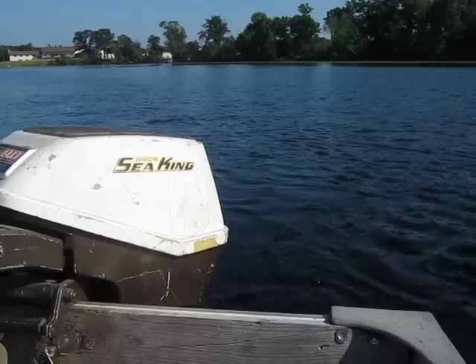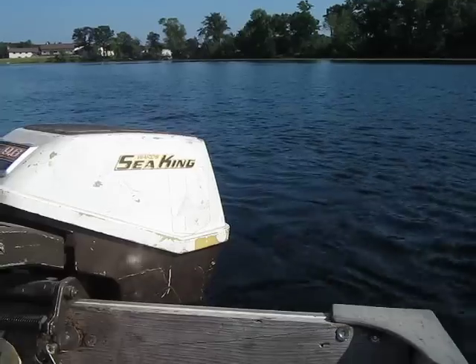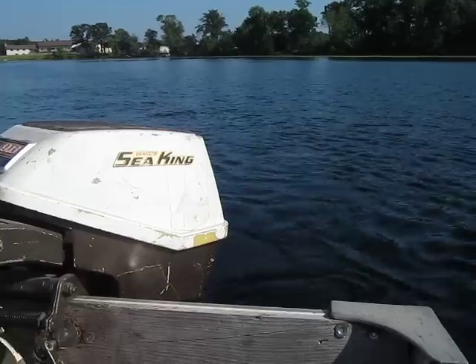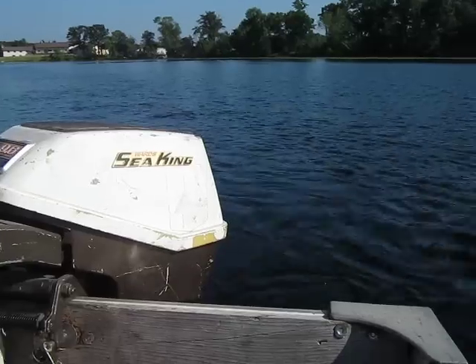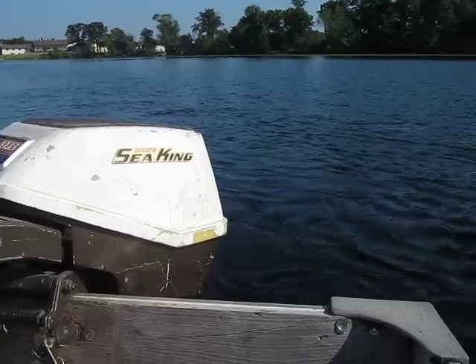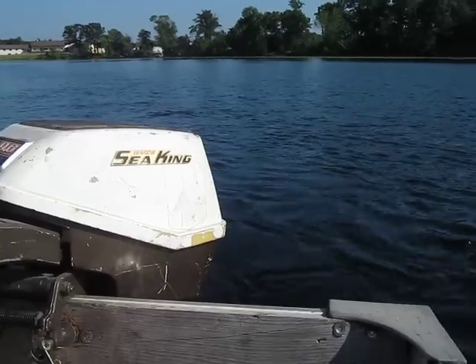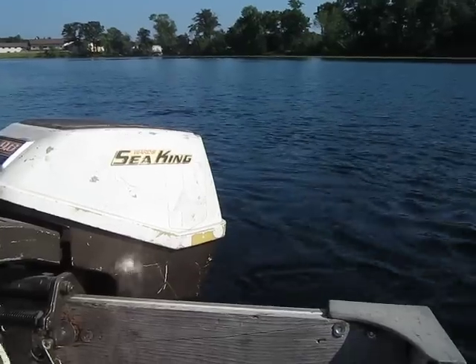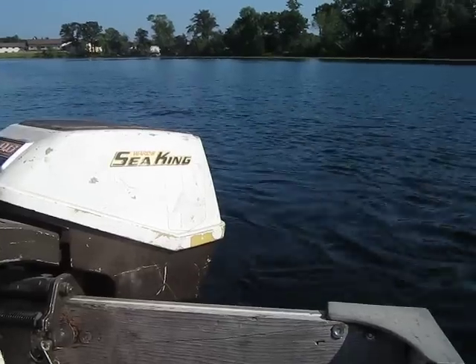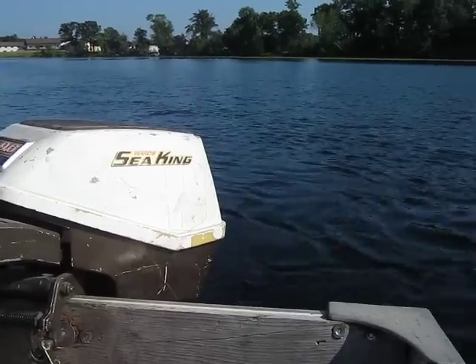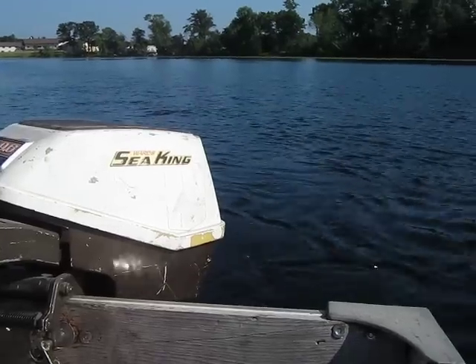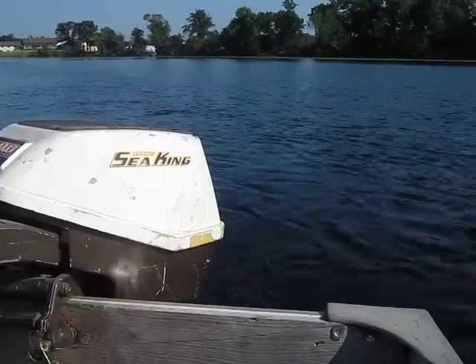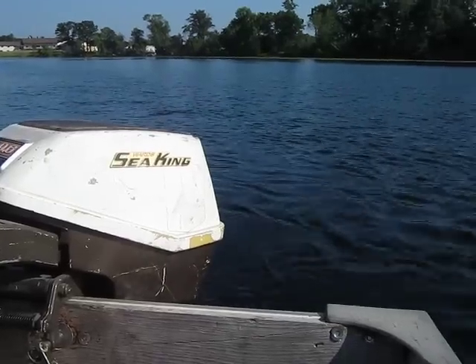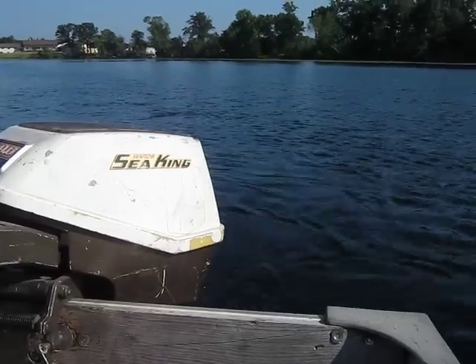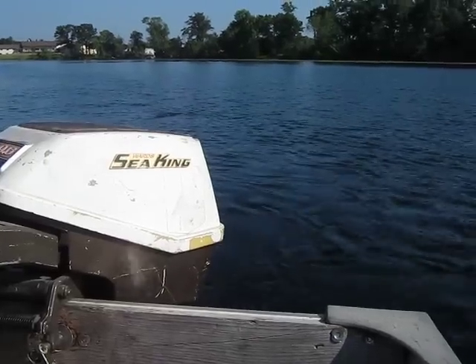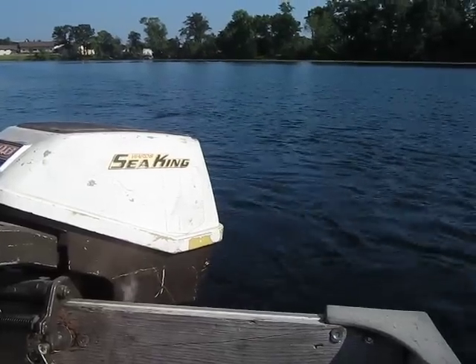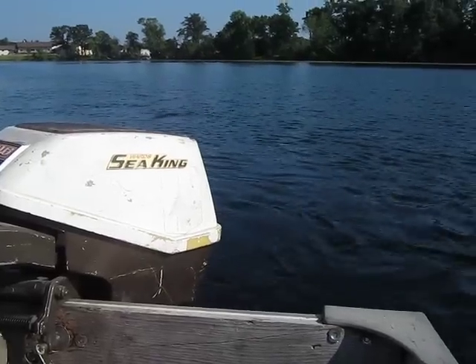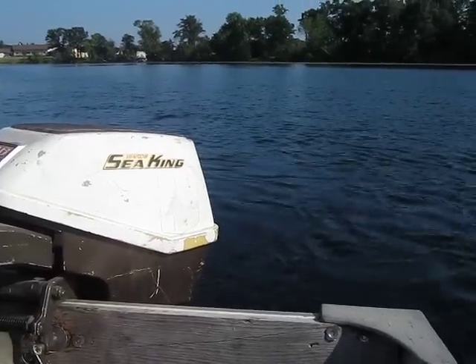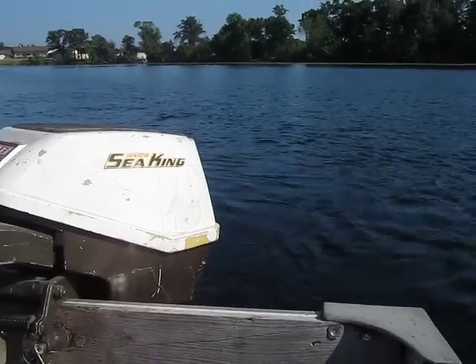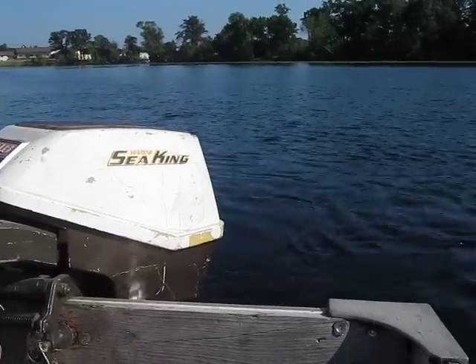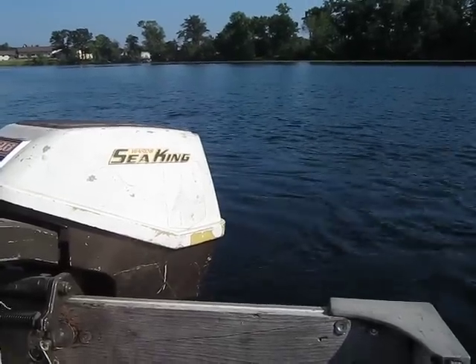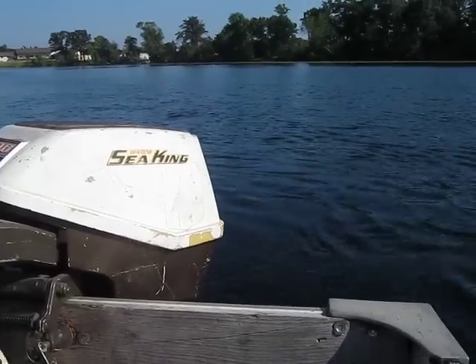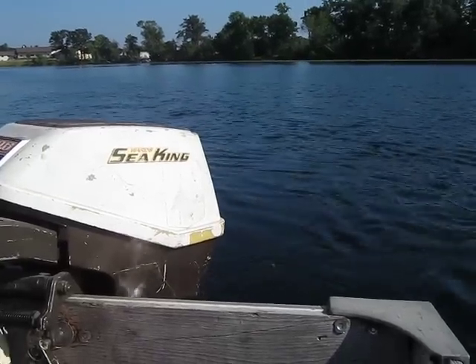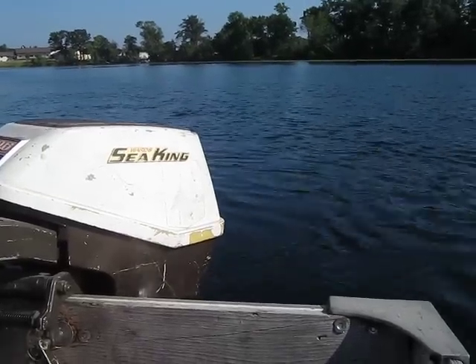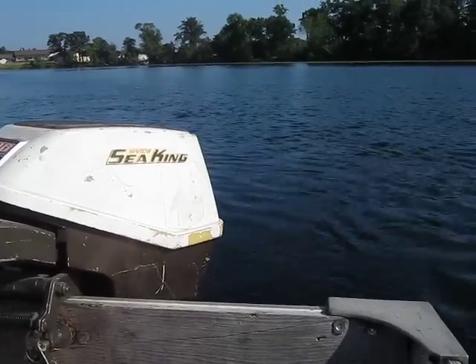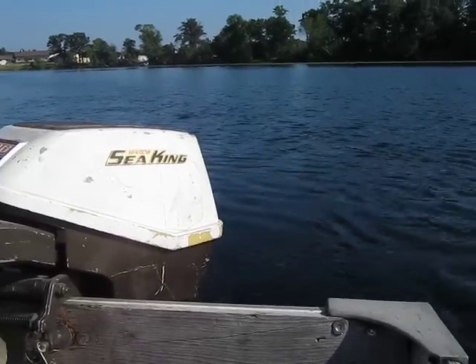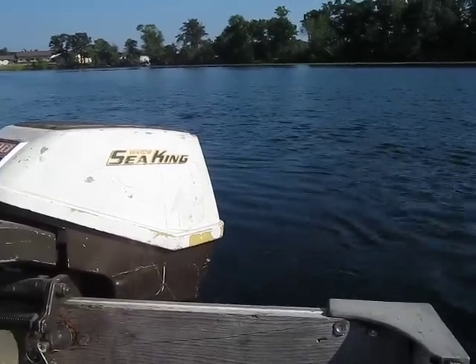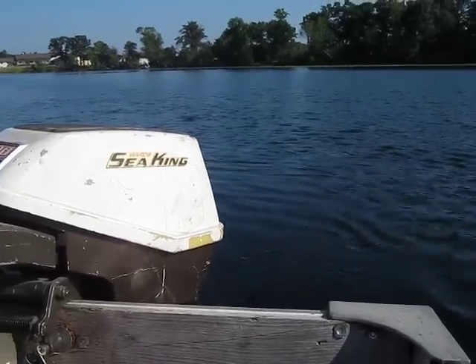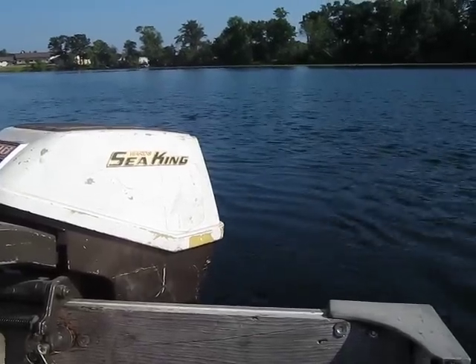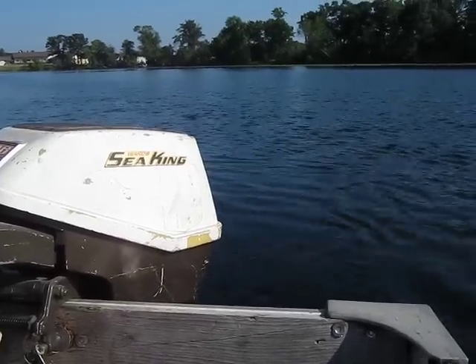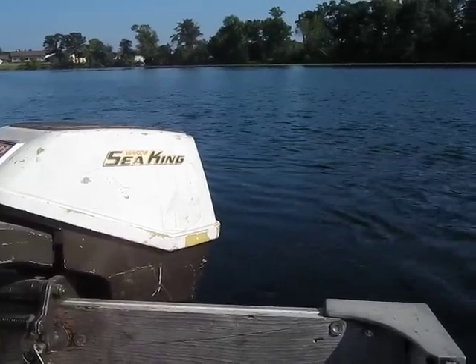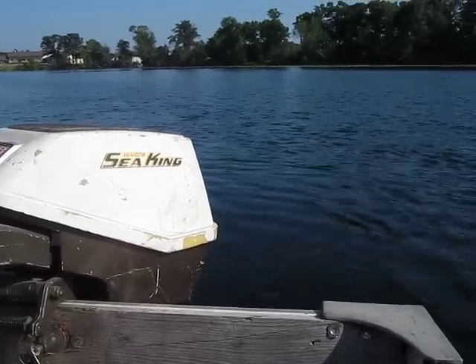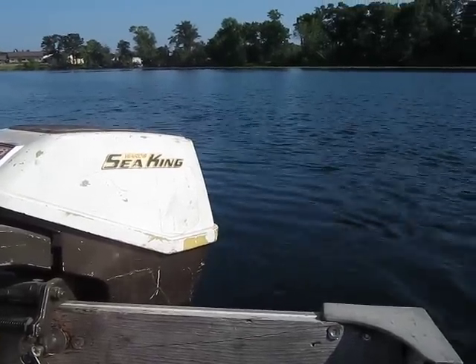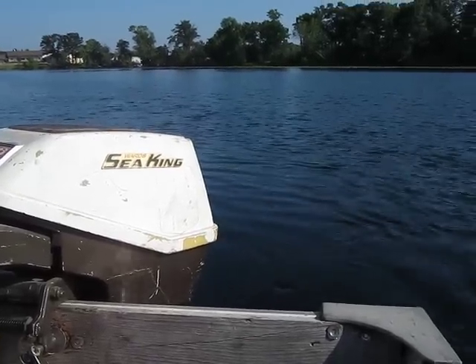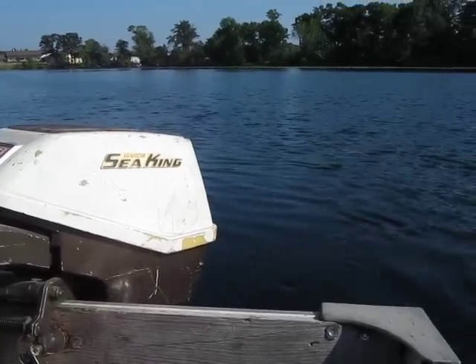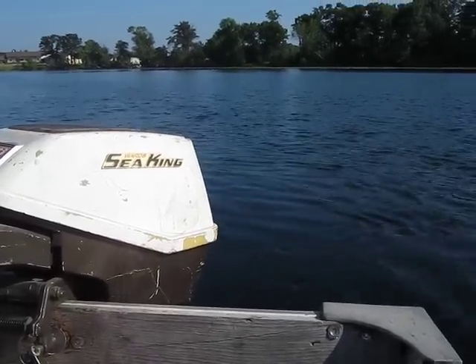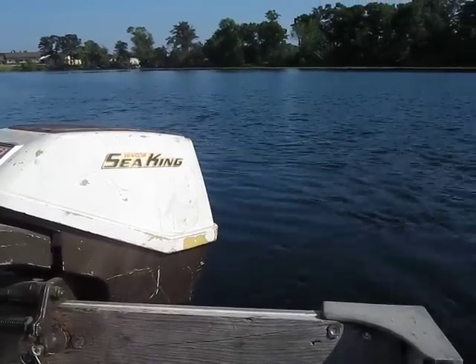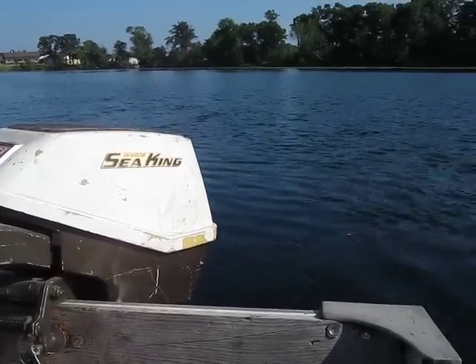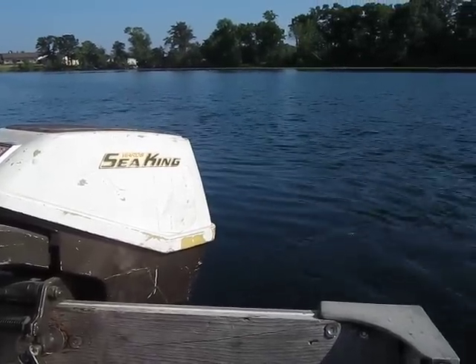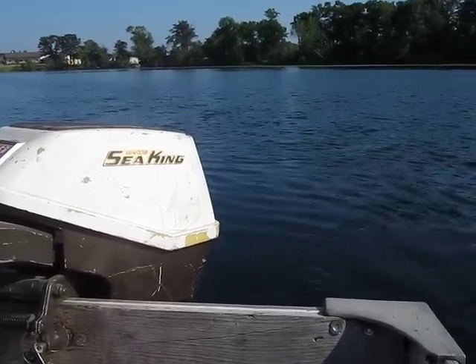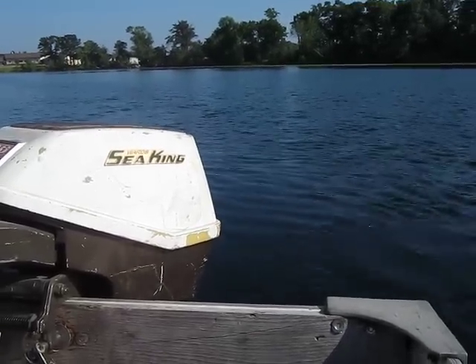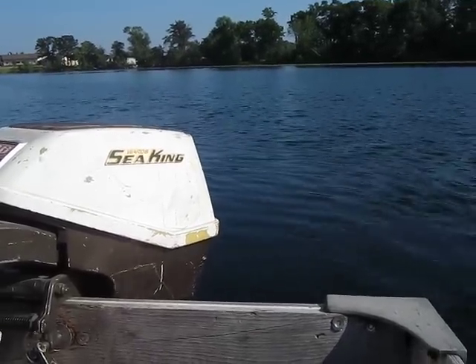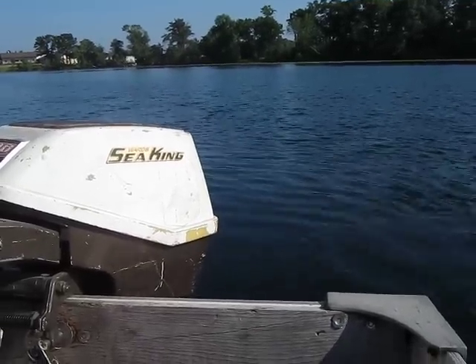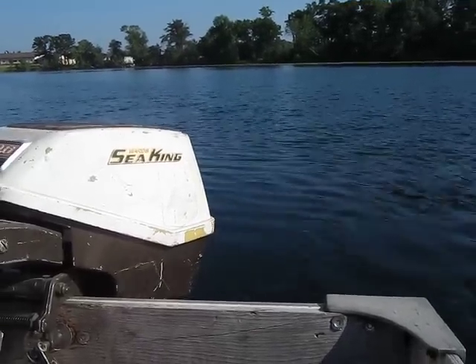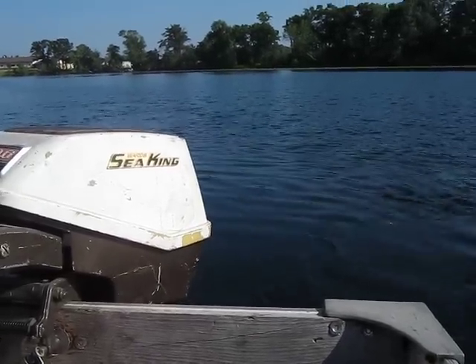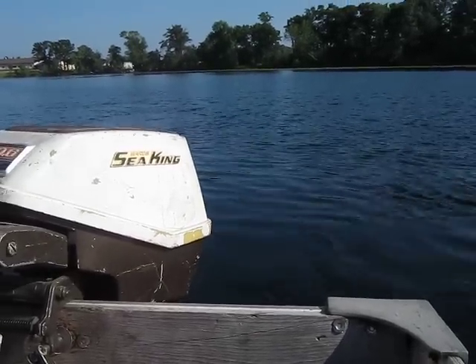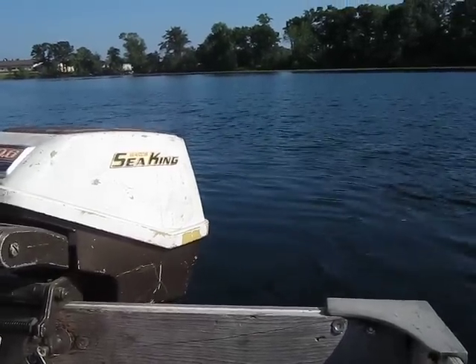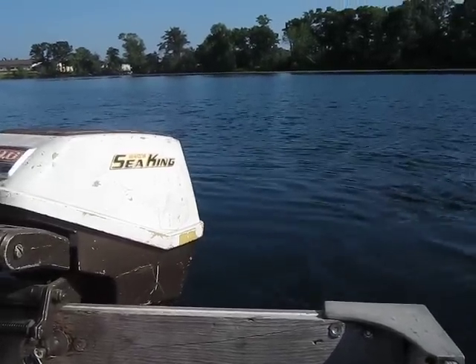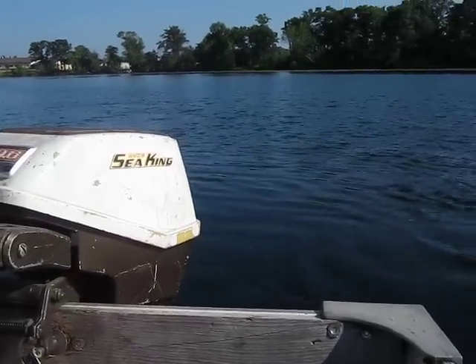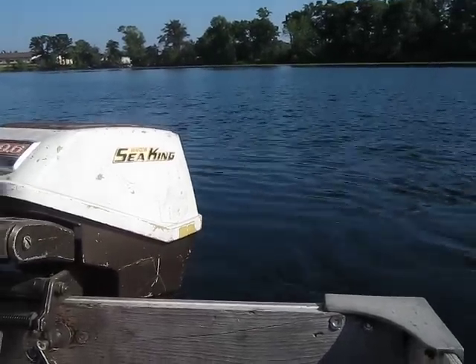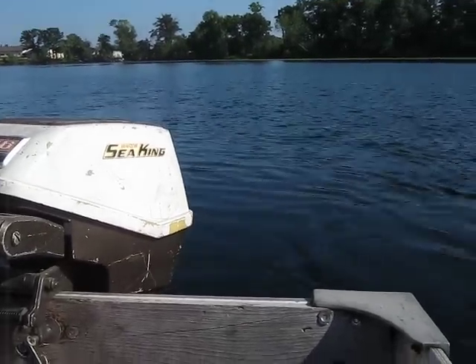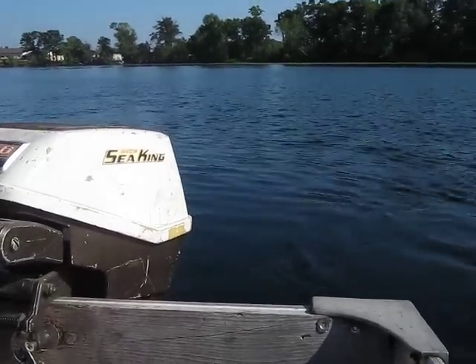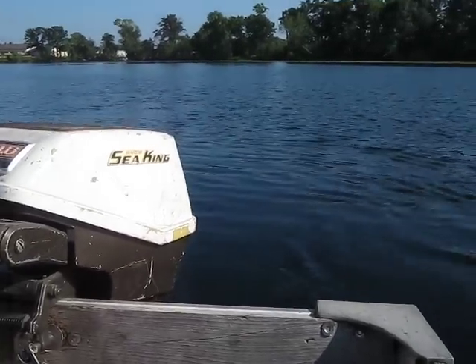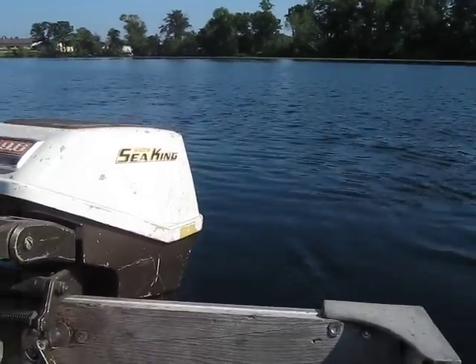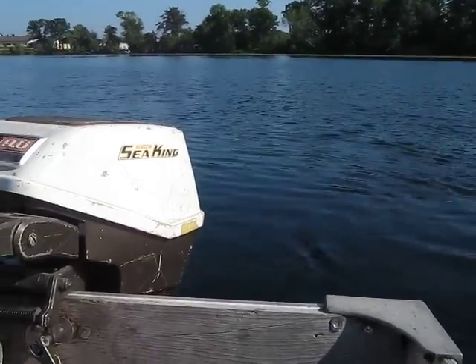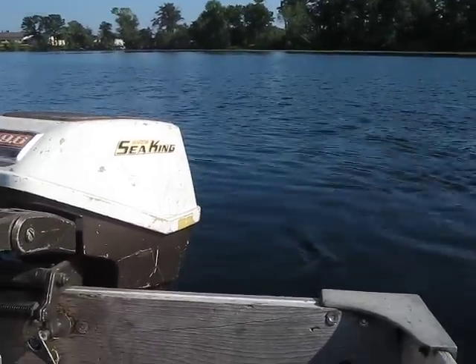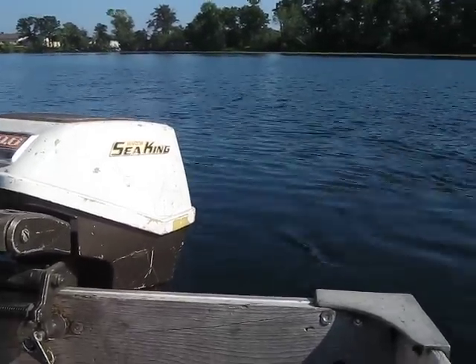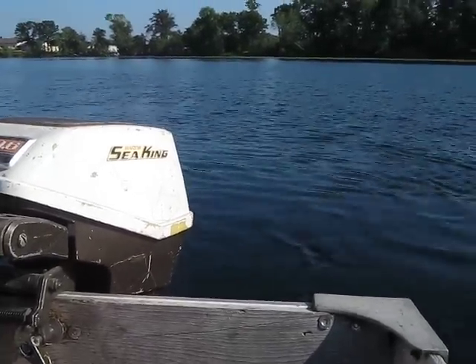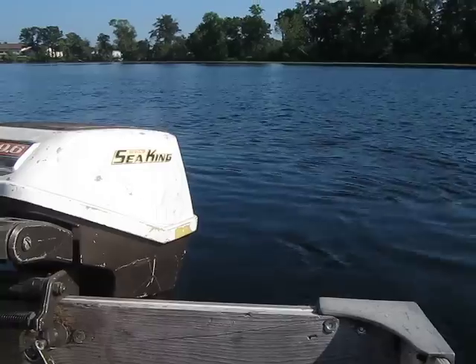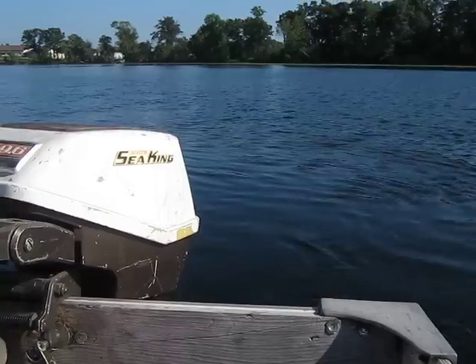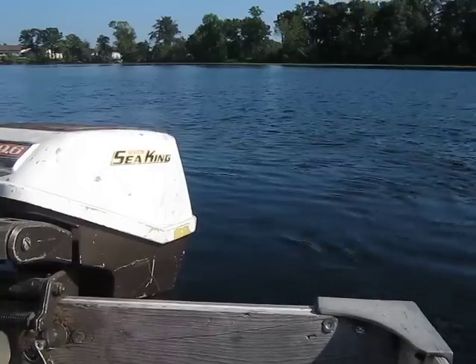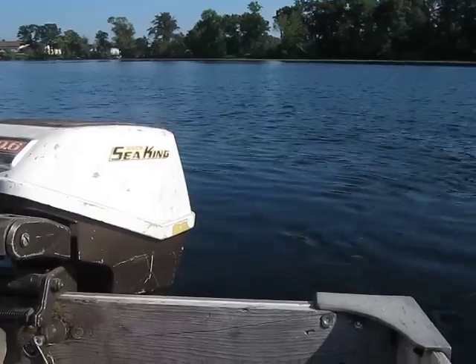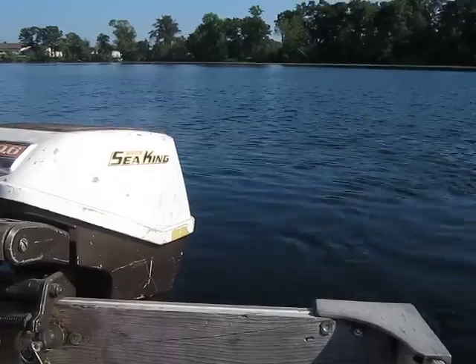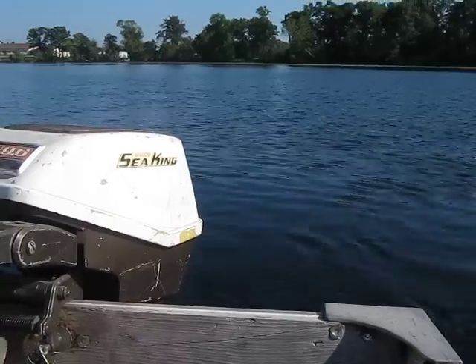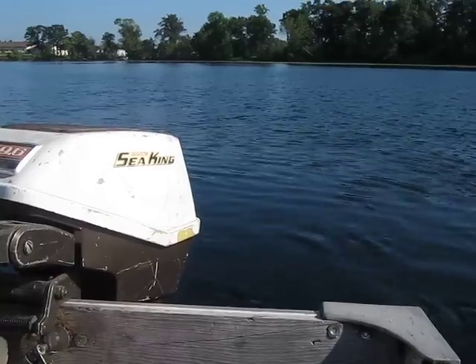Hello everybody, Ben Ditmar here again. Today is July 20th, 2012. Me and Pepper are back up here on Norris Lake running some more old motors.